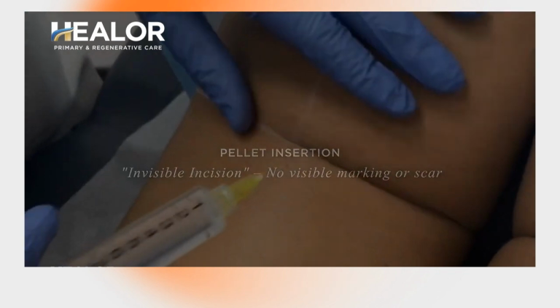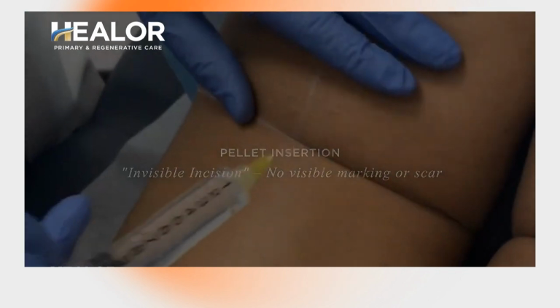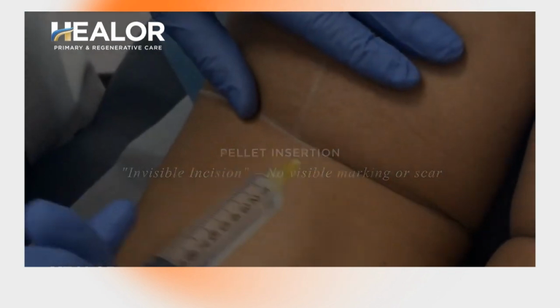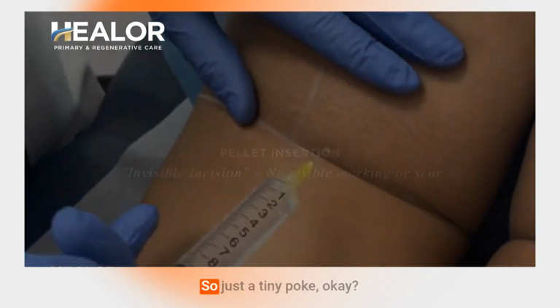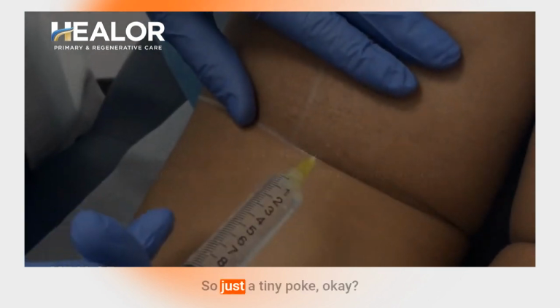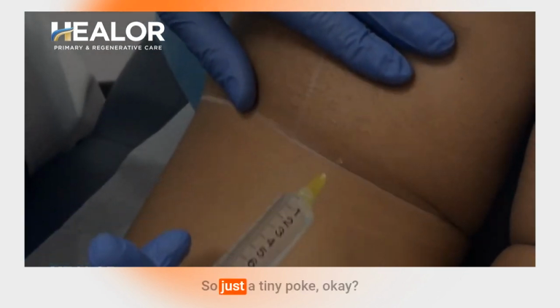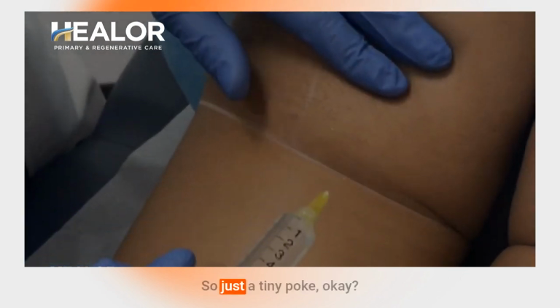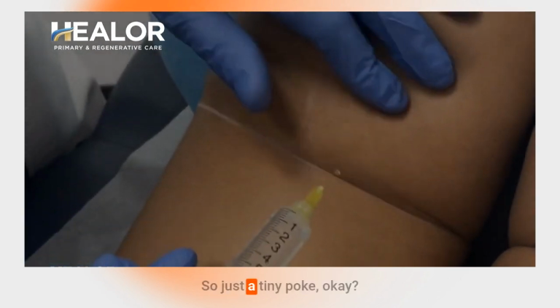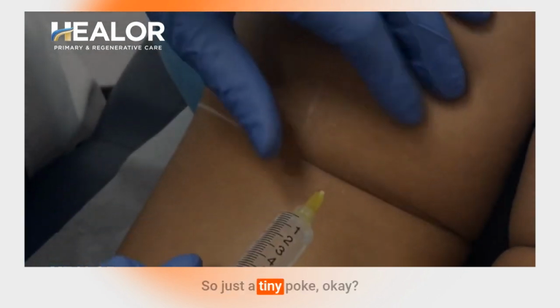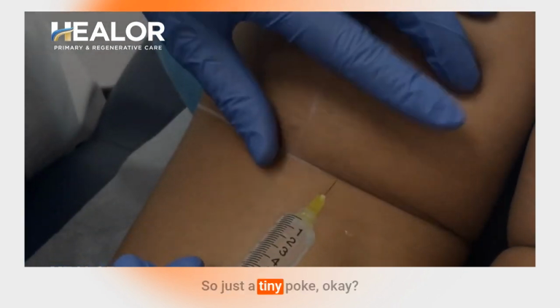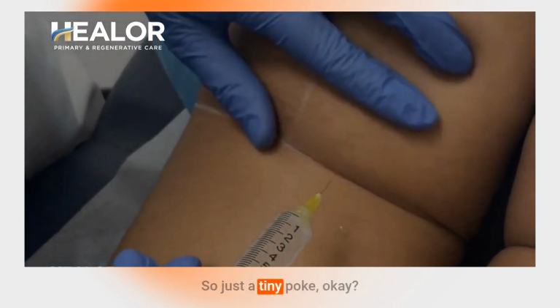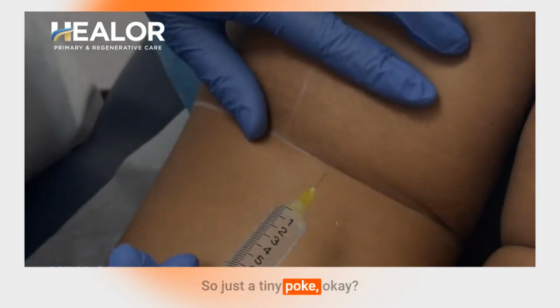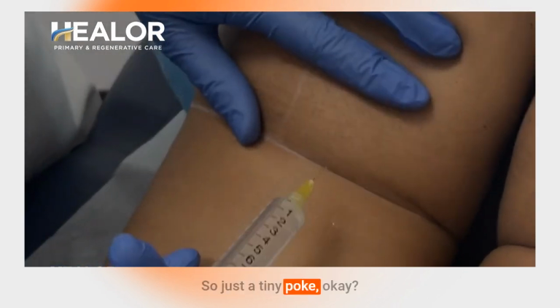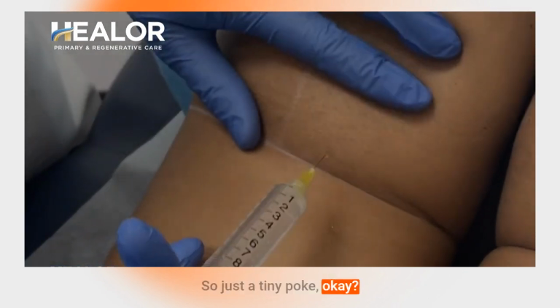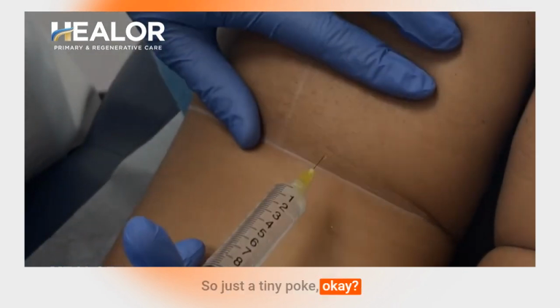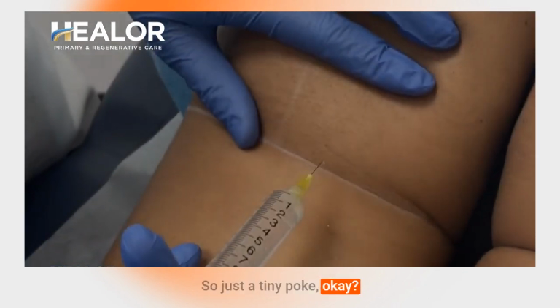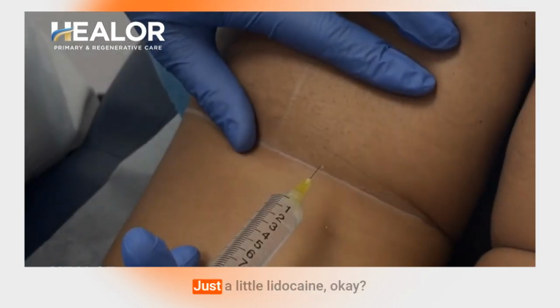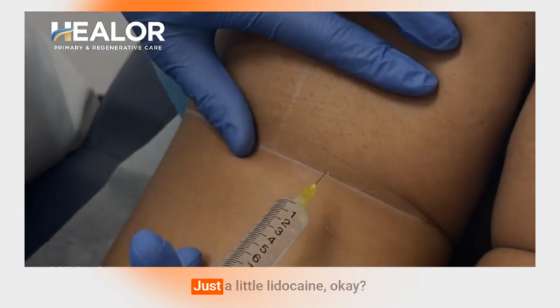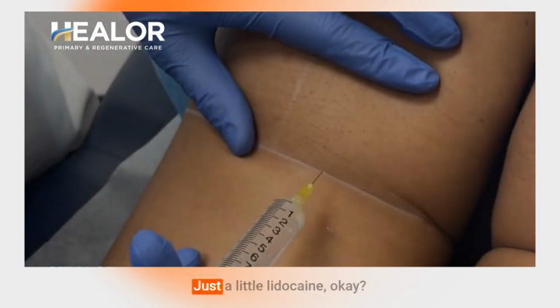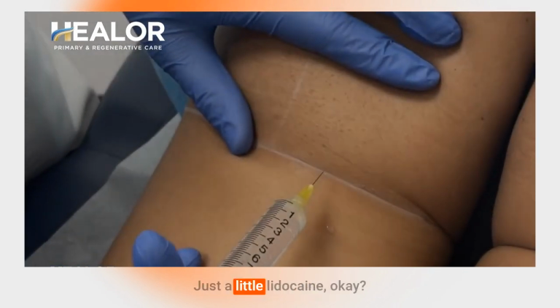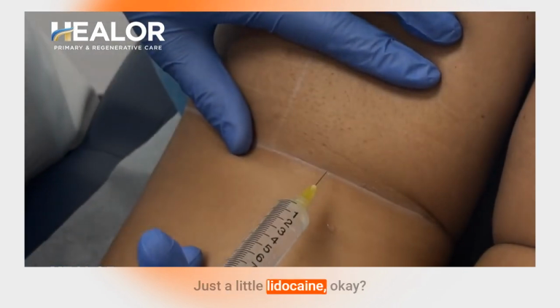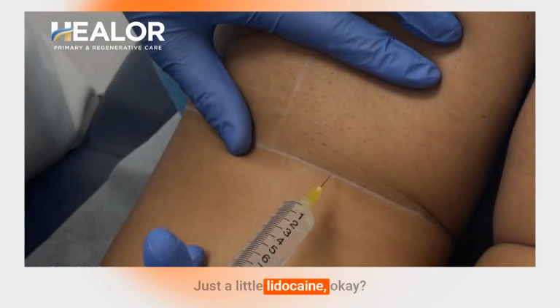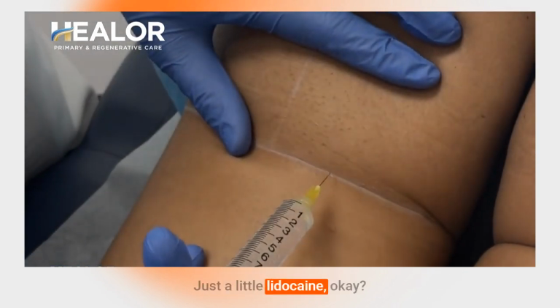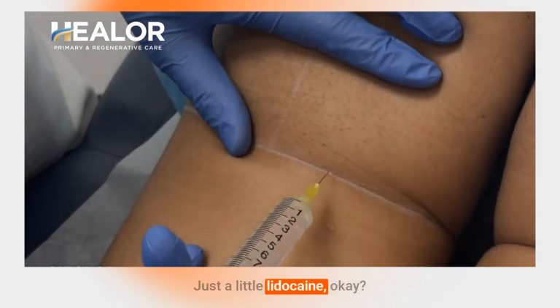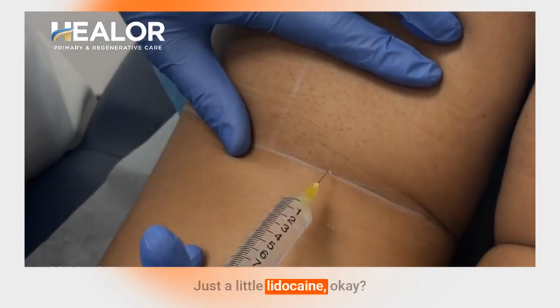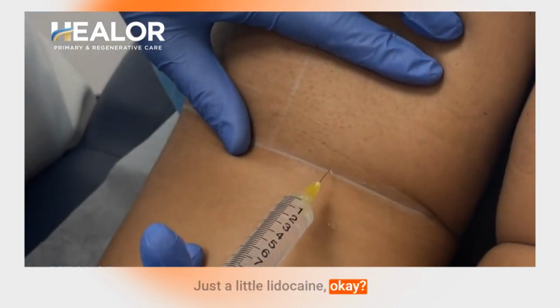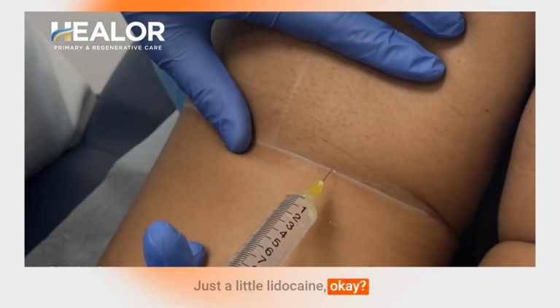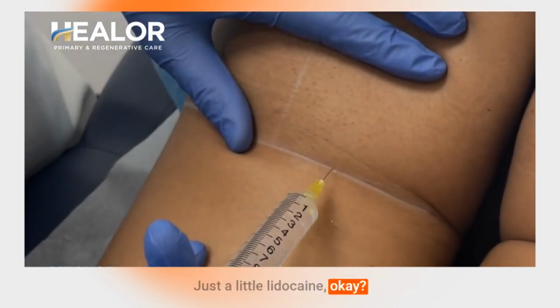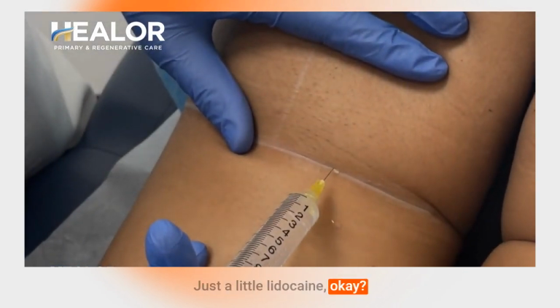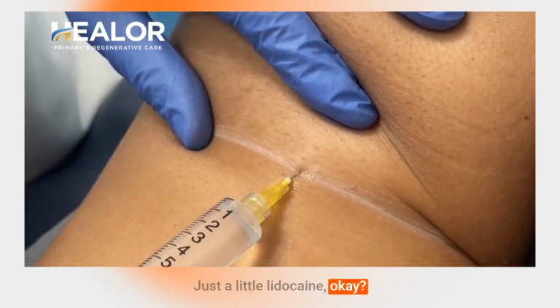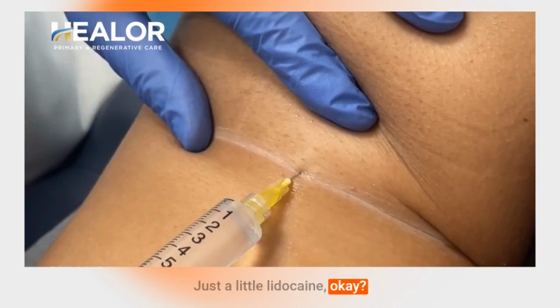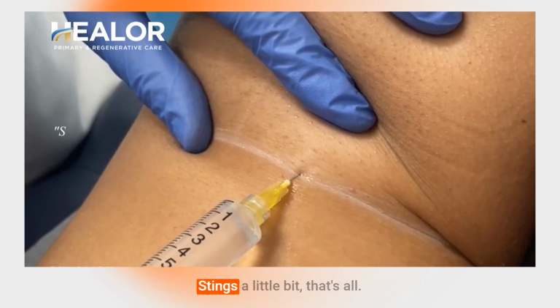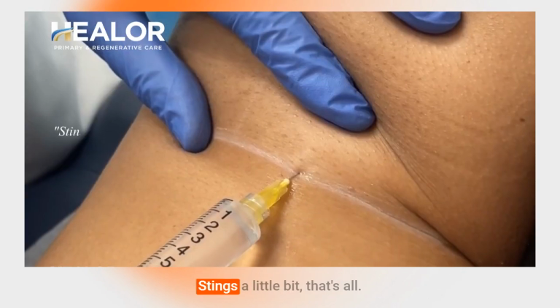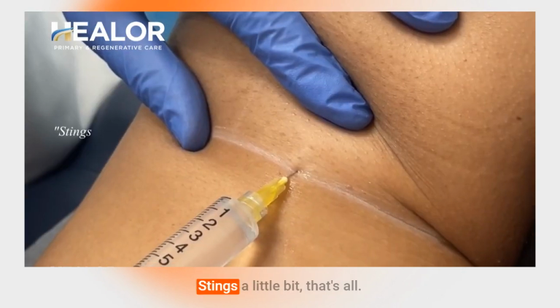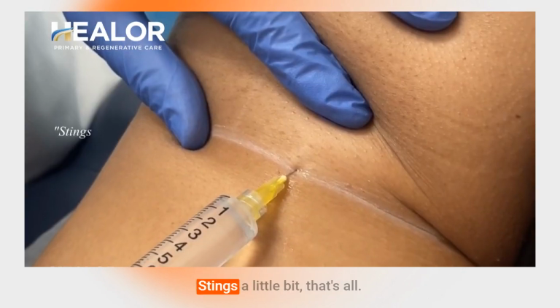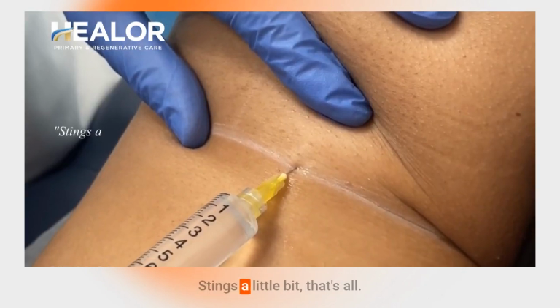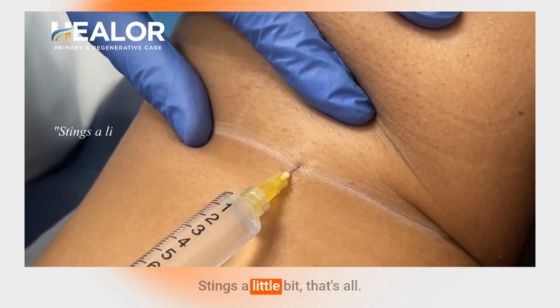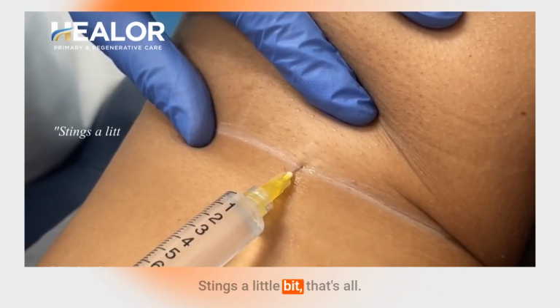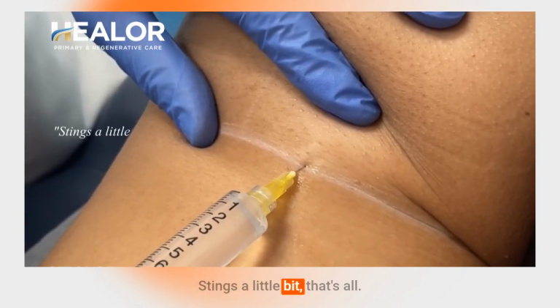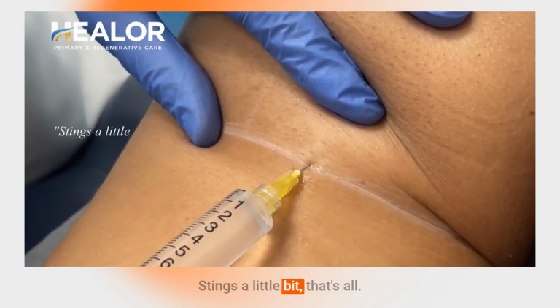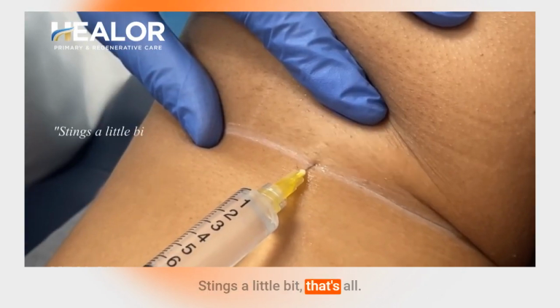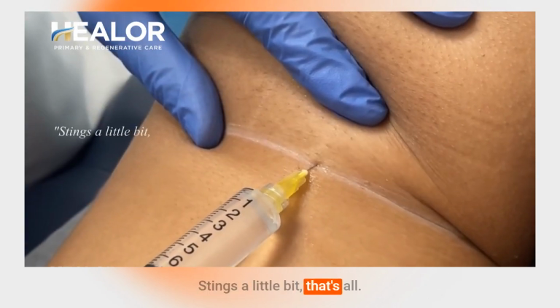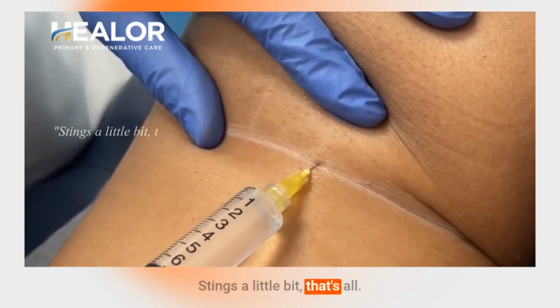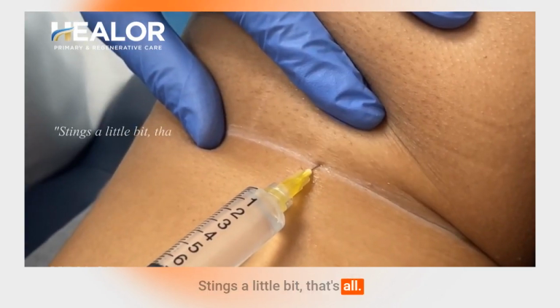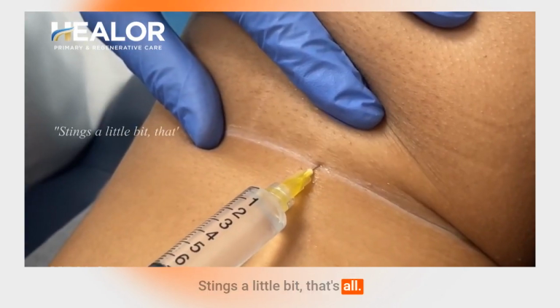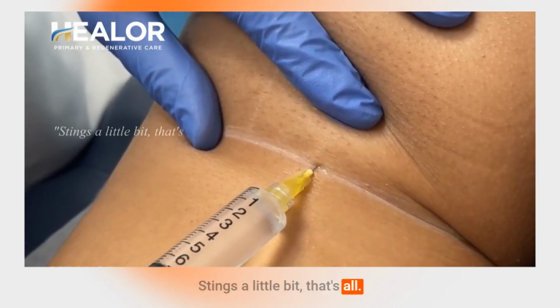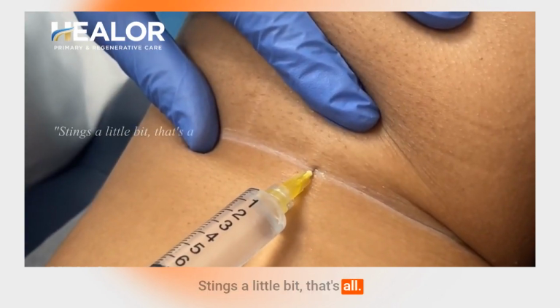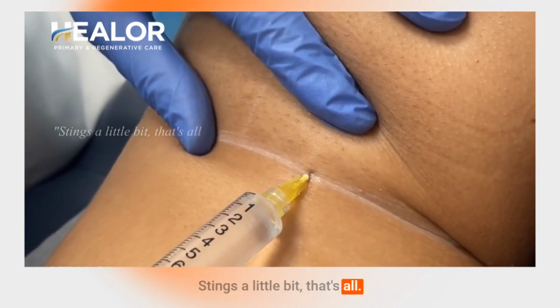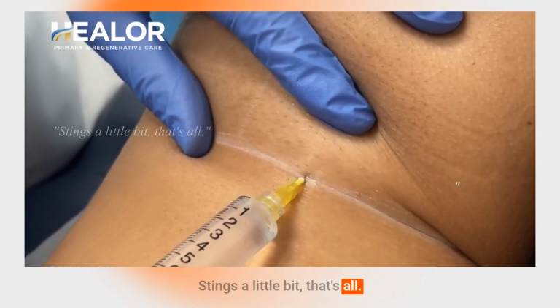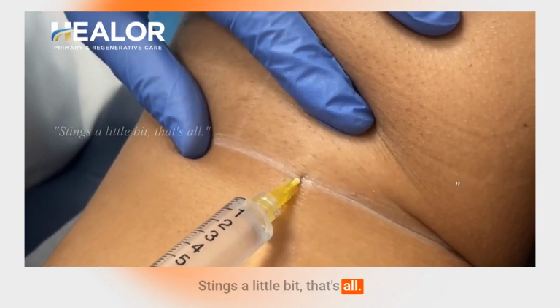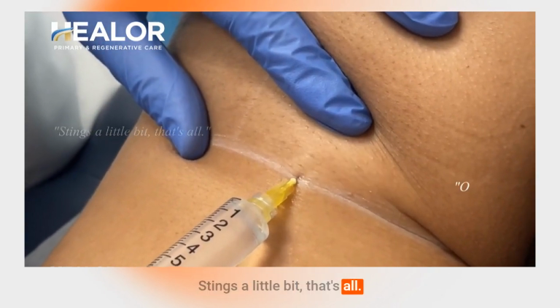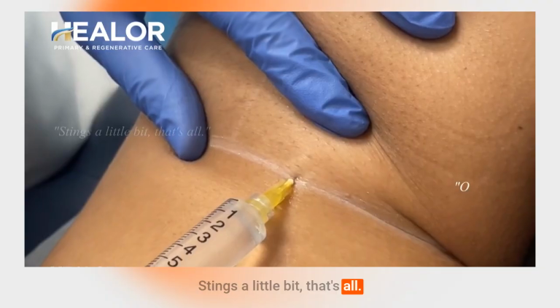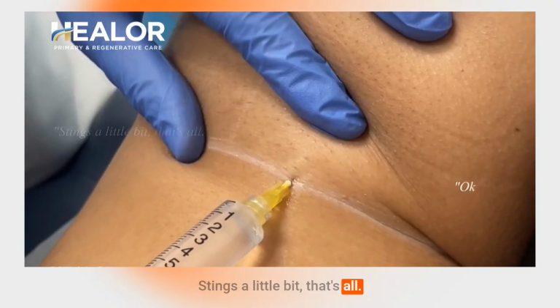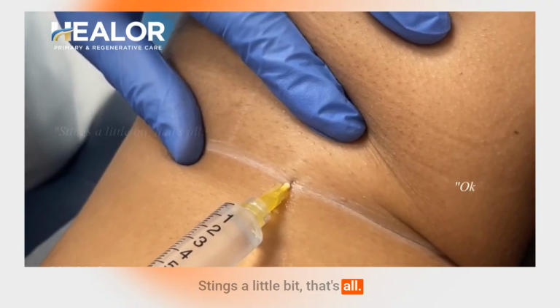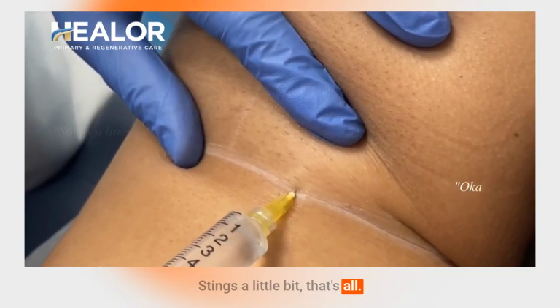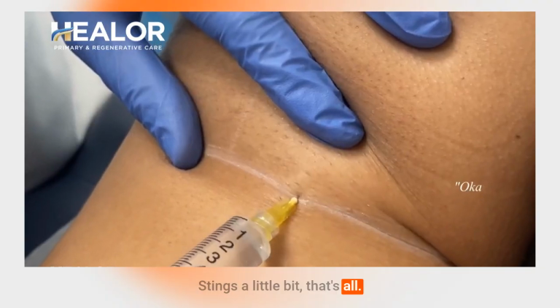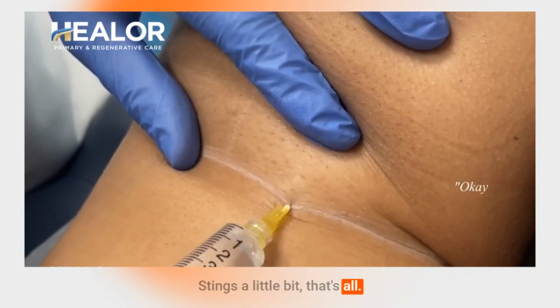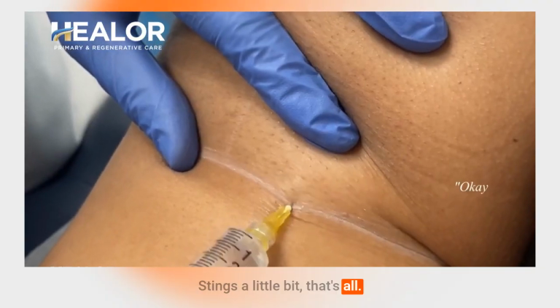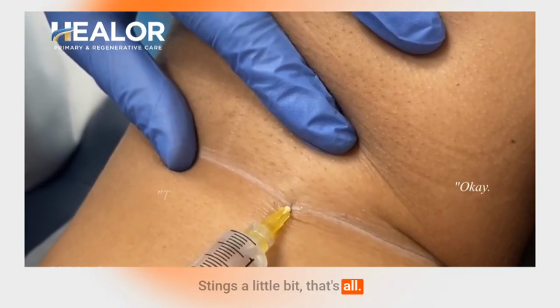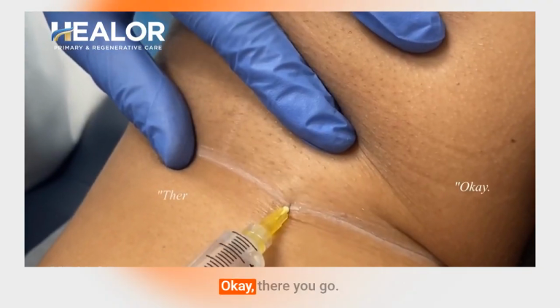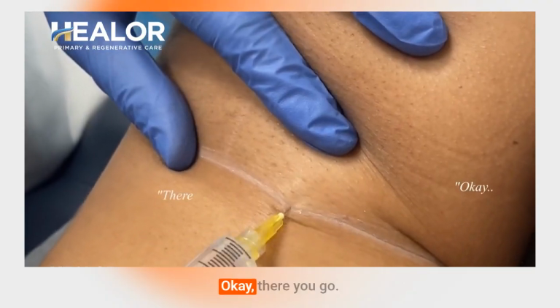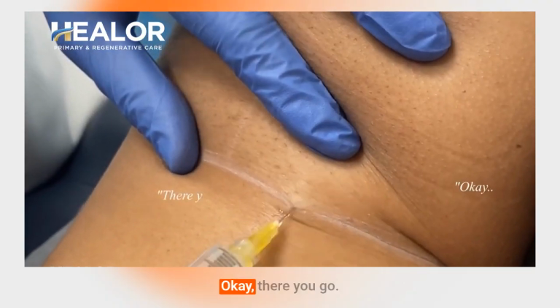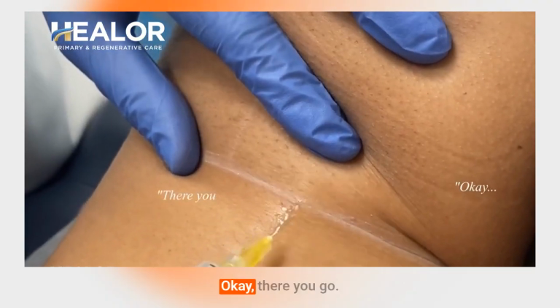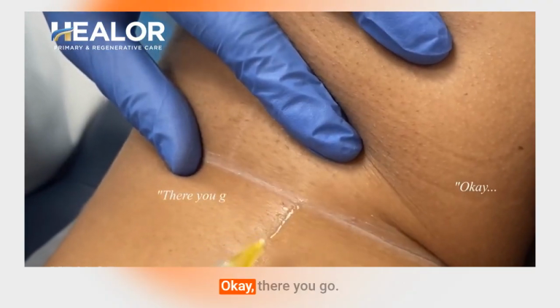So just a tiny poke, okay? Just a little lidocaine. It stings a little bit, that's all. Okay, there you go.